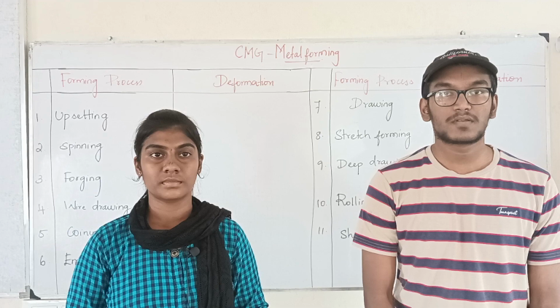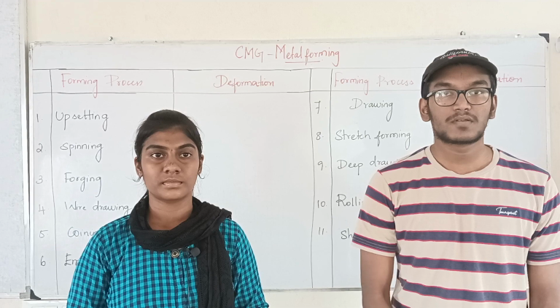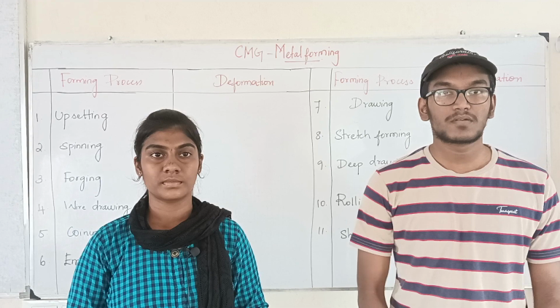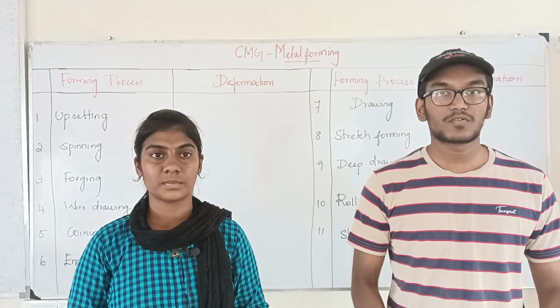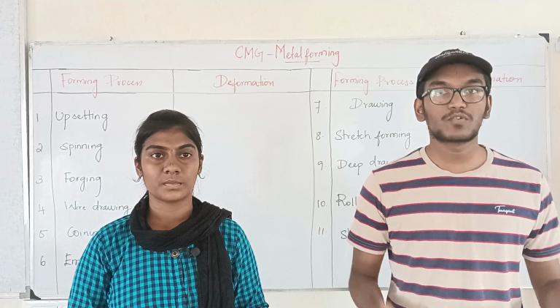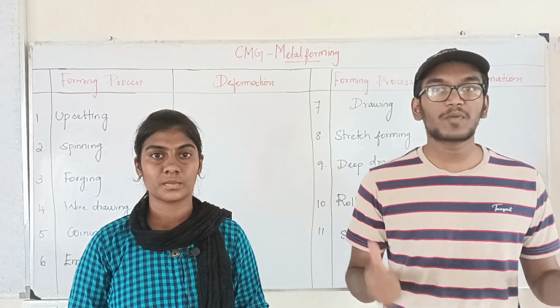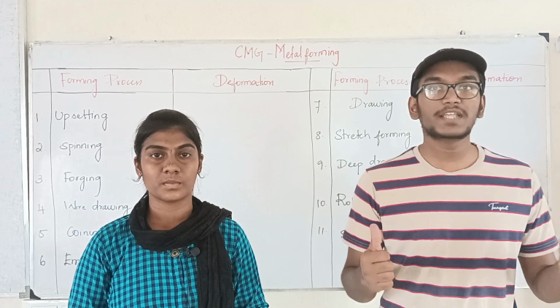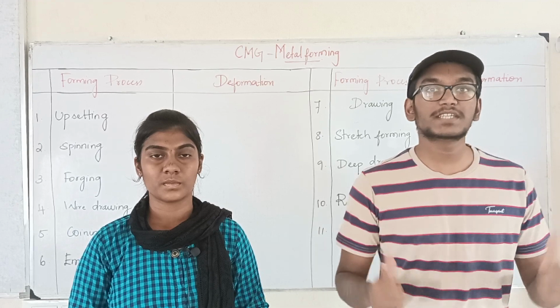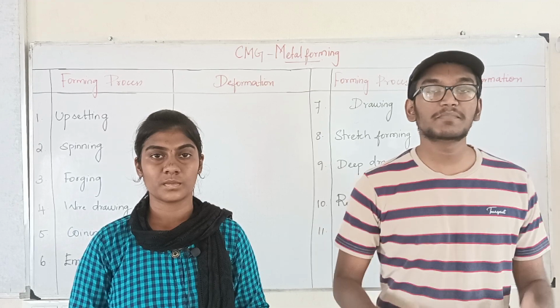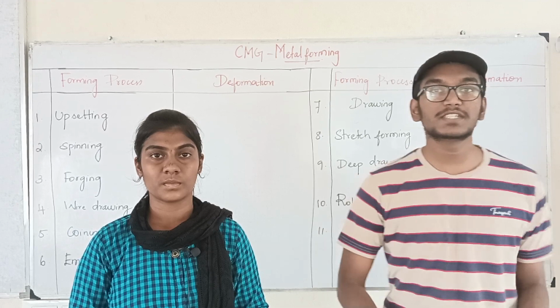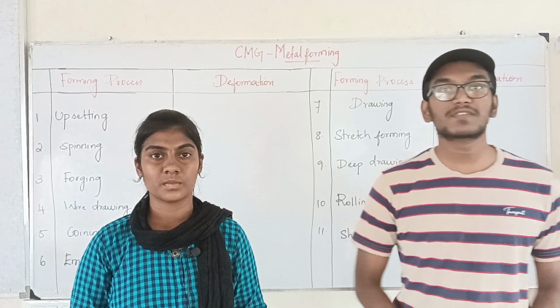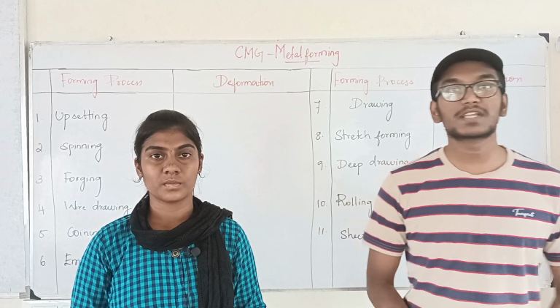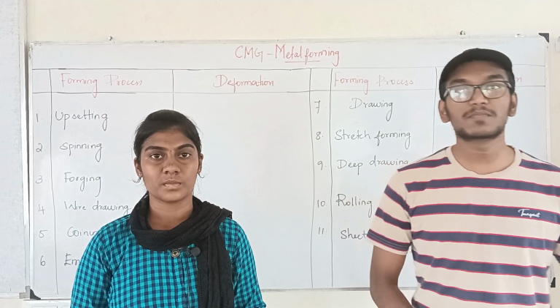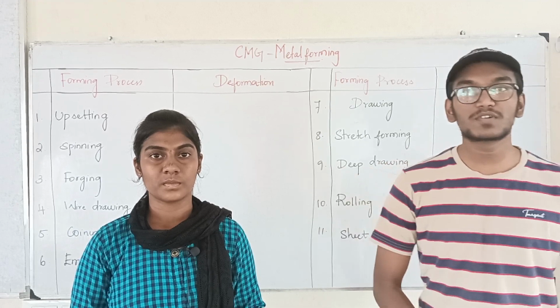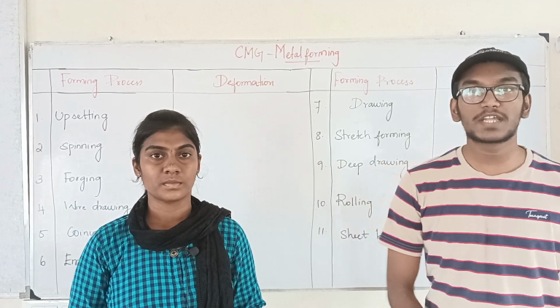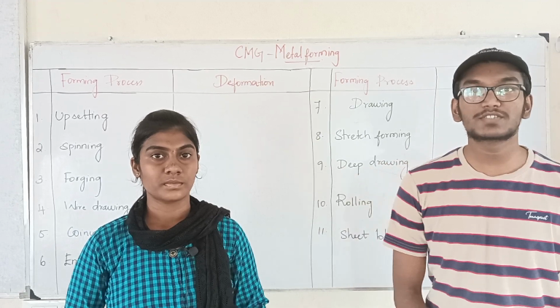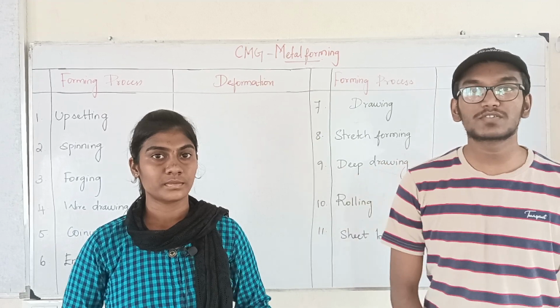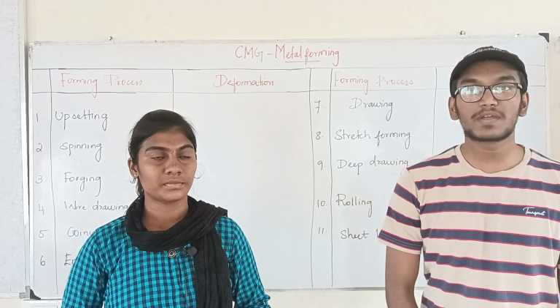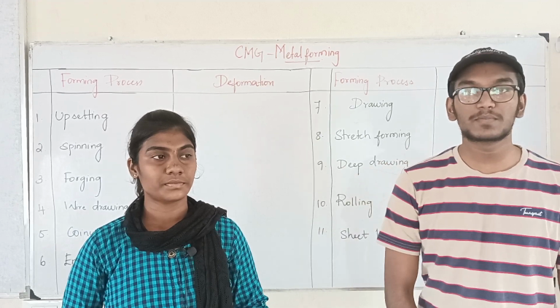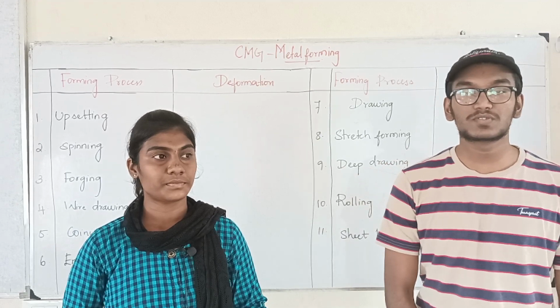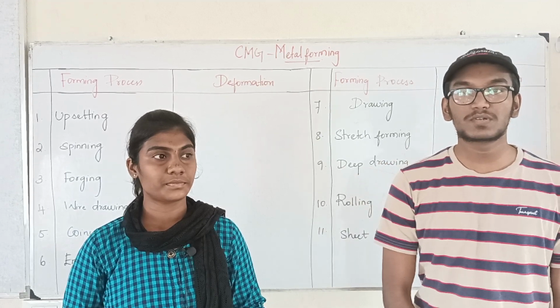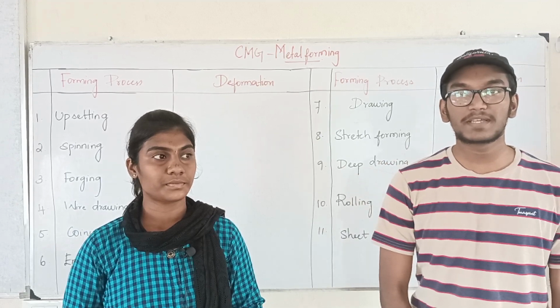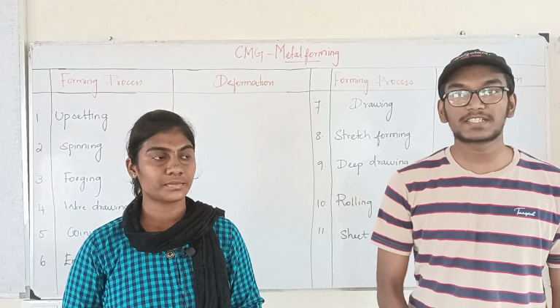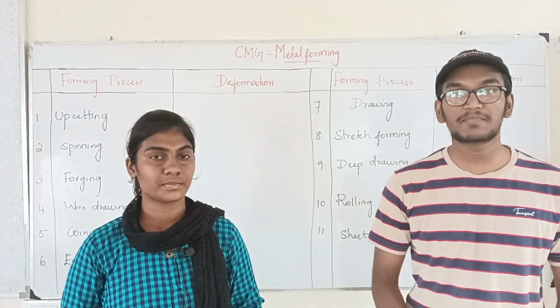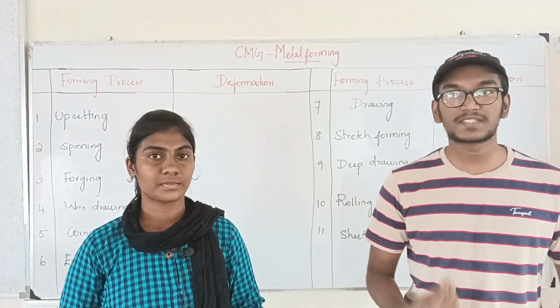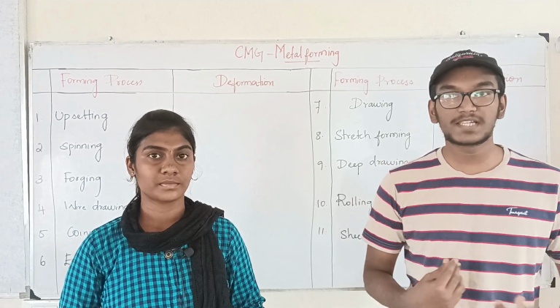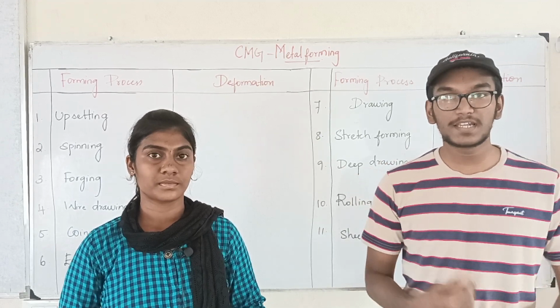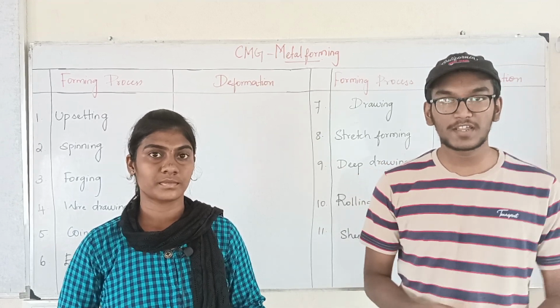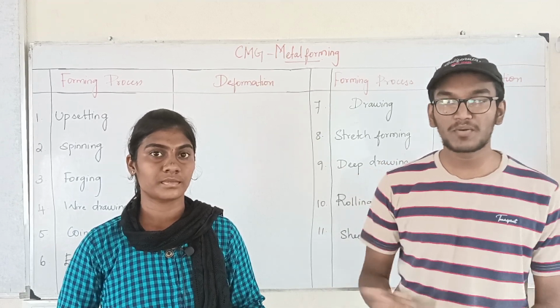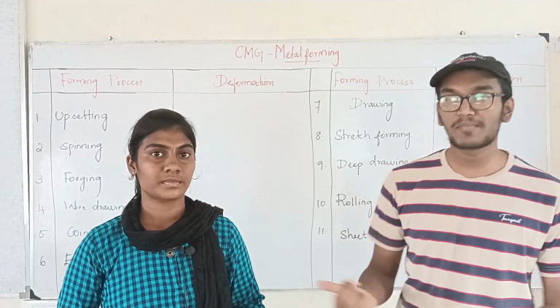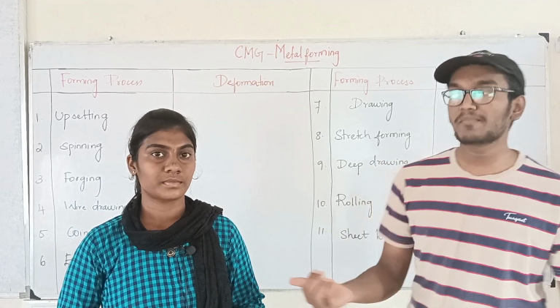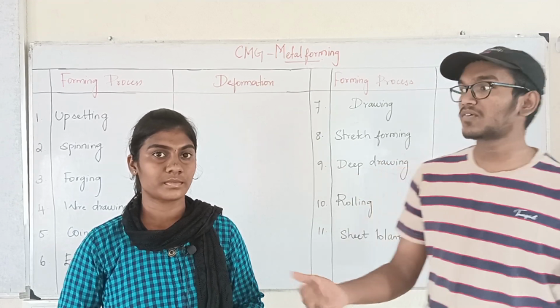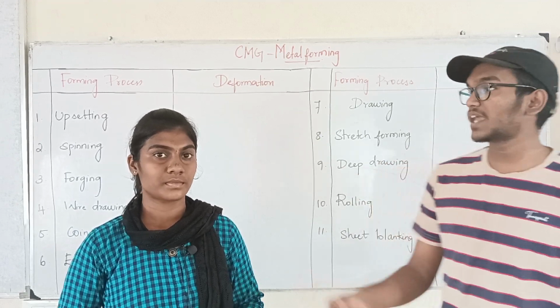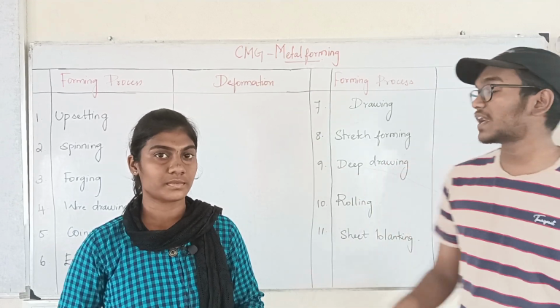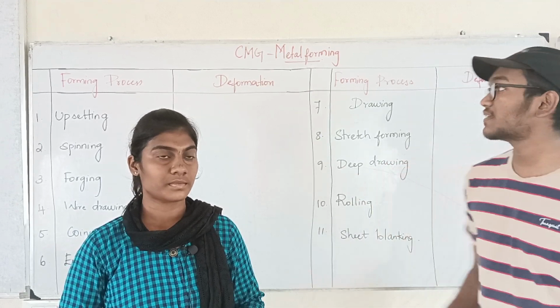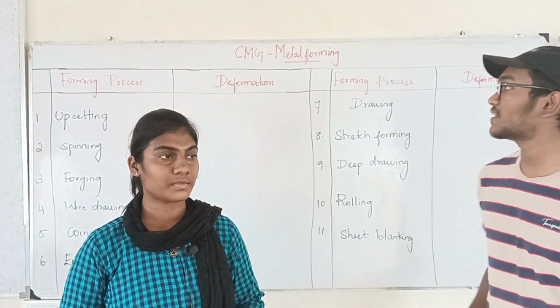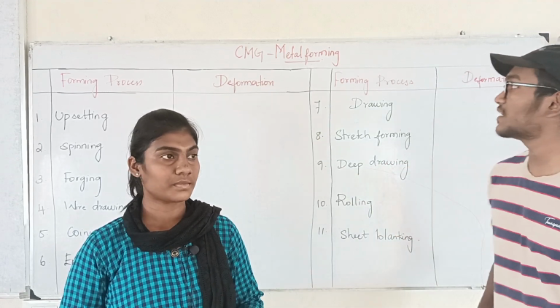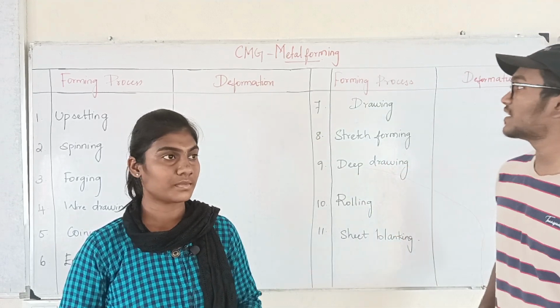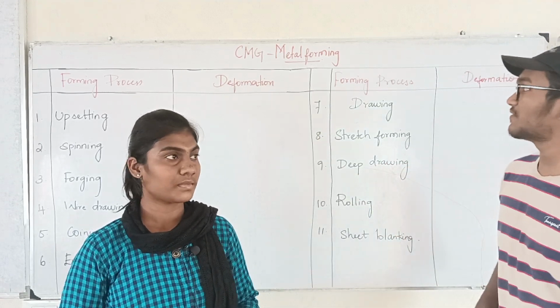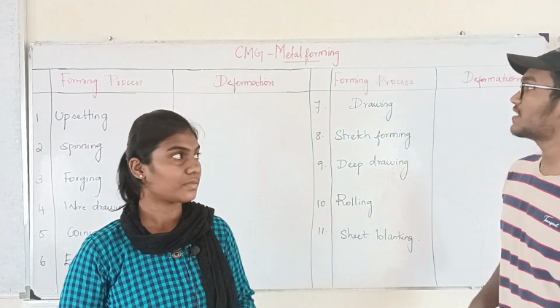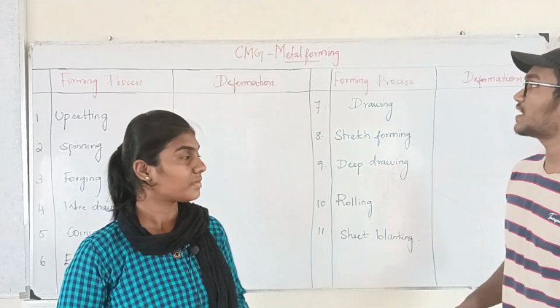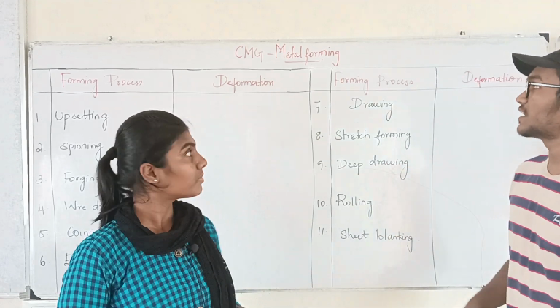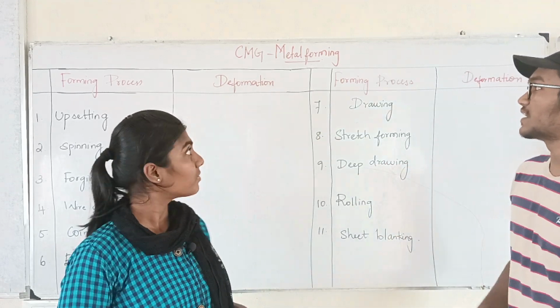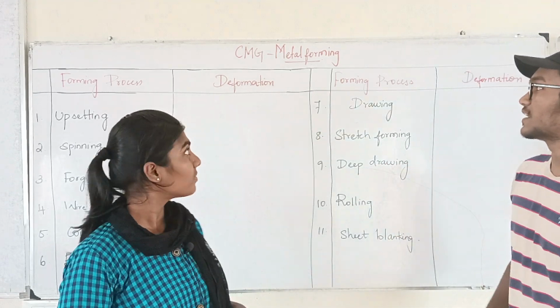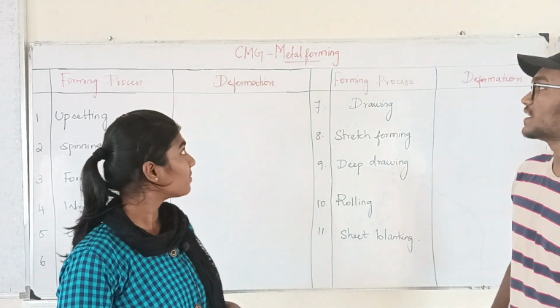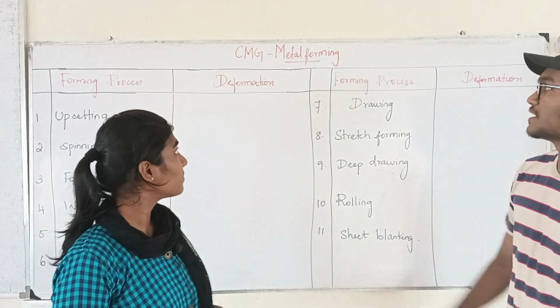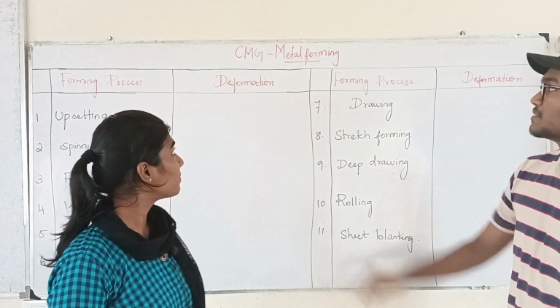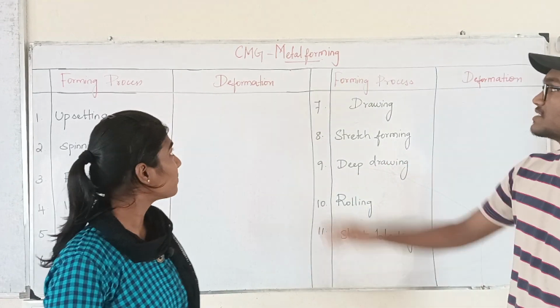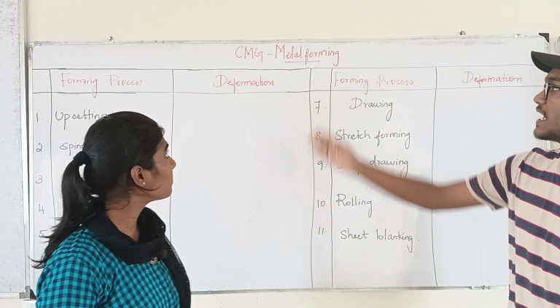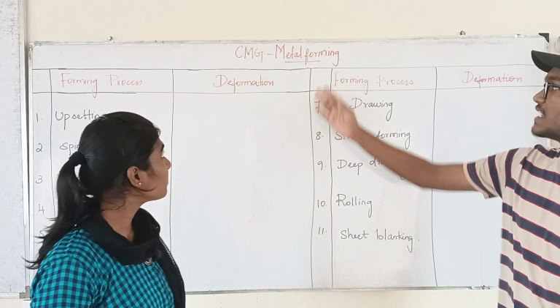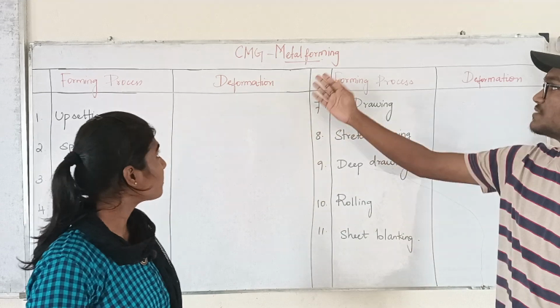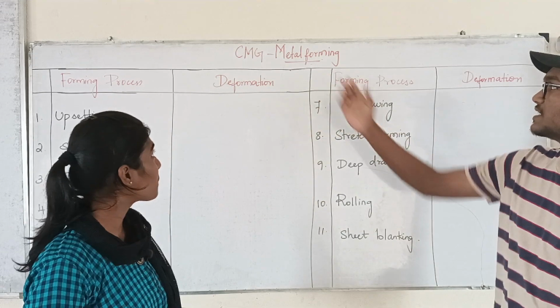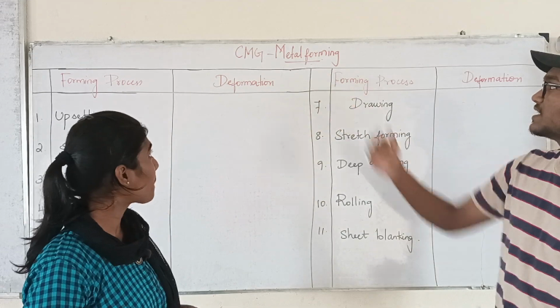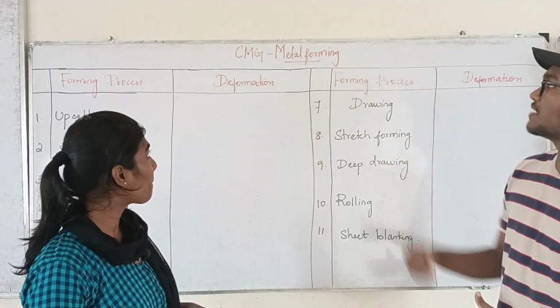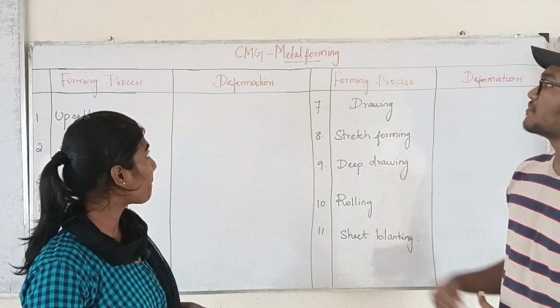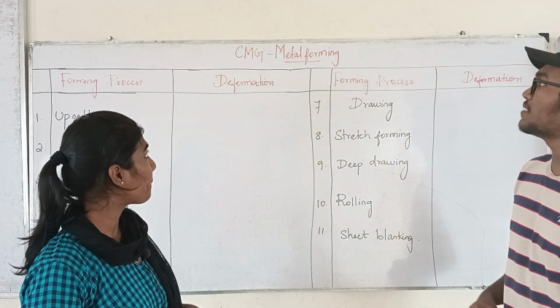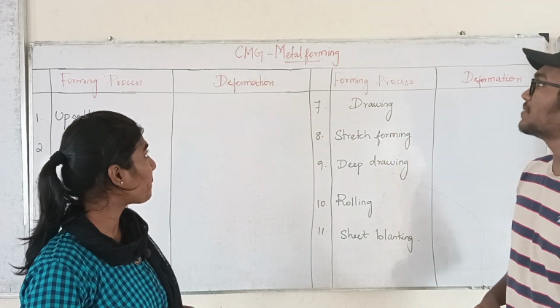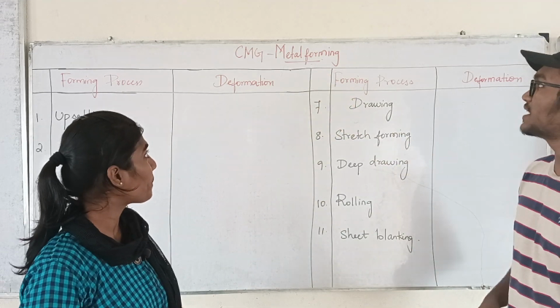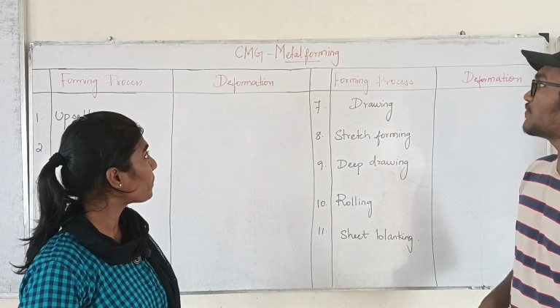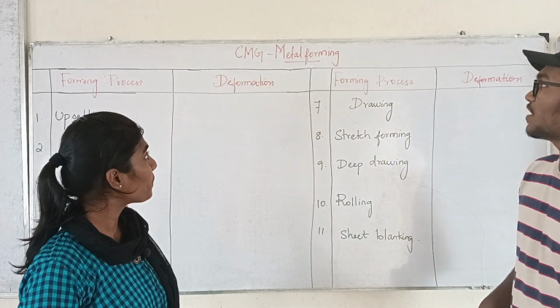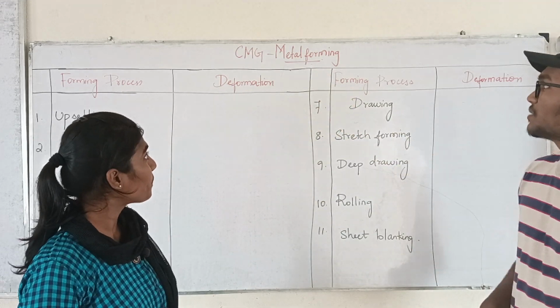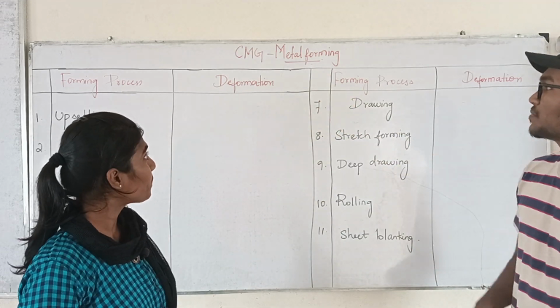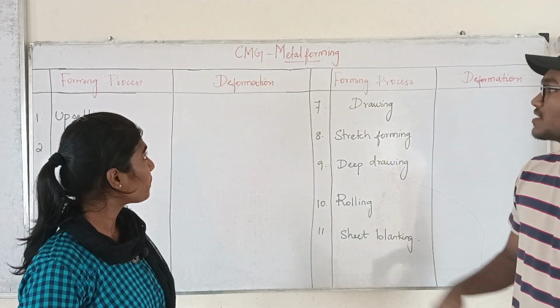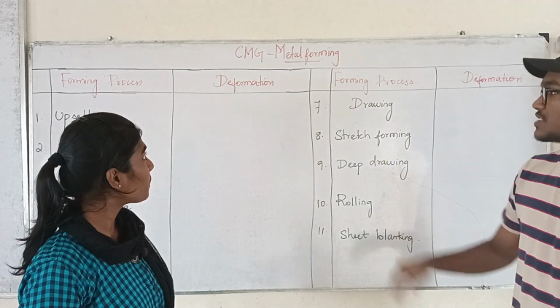Good morning champions, welcome to Gate Zone 5th tour. We are going to talk about the metal farming process.